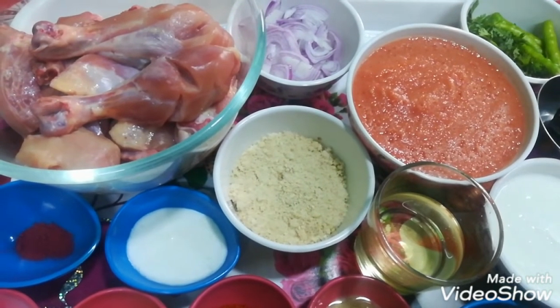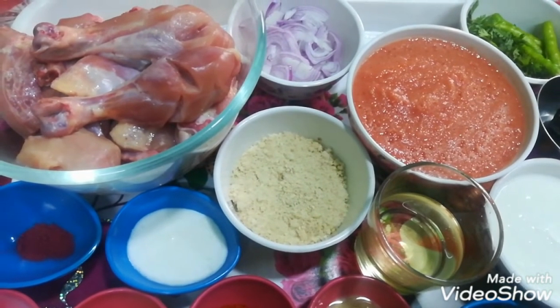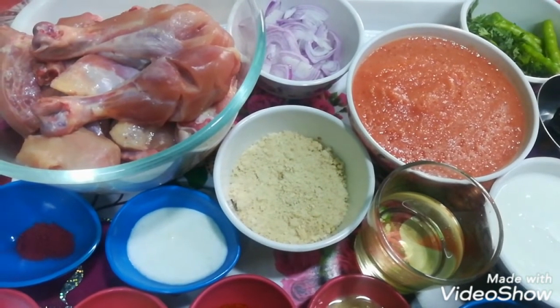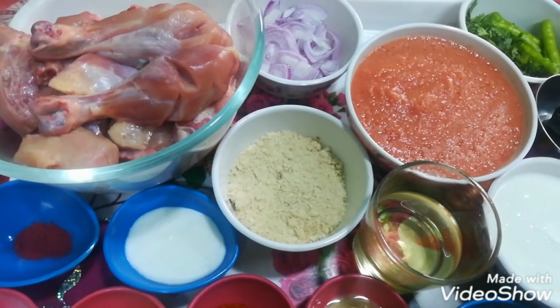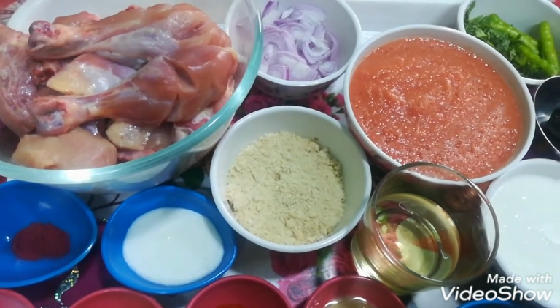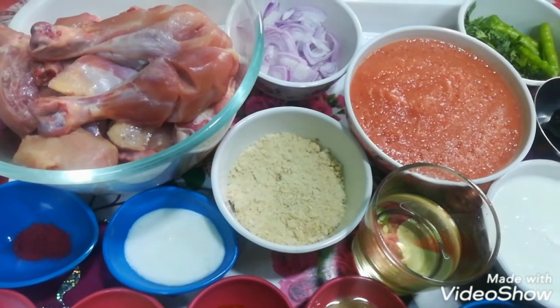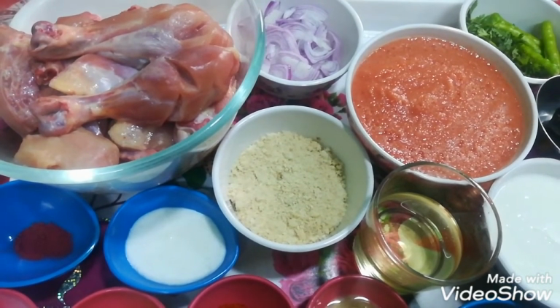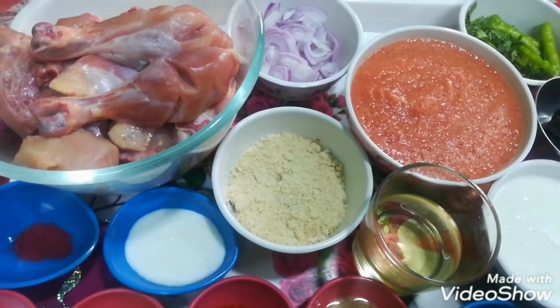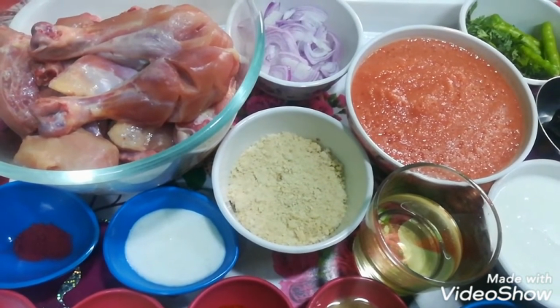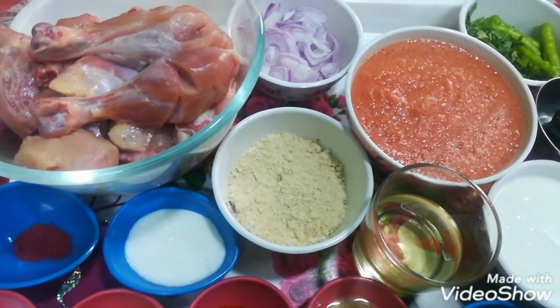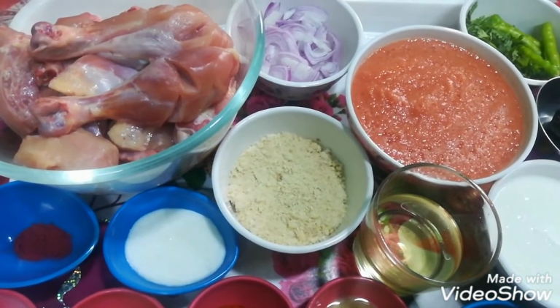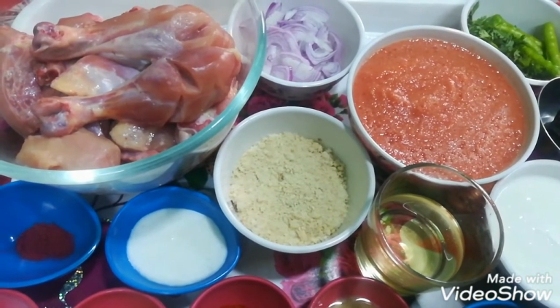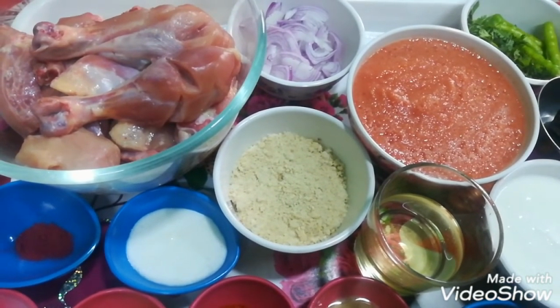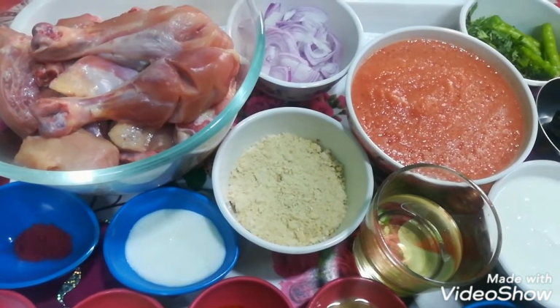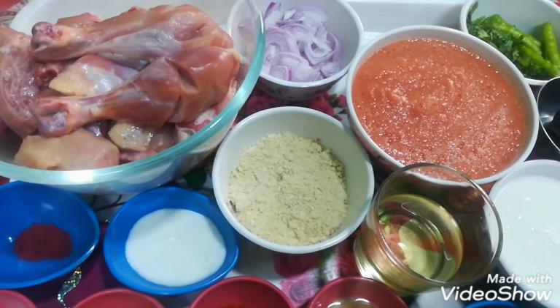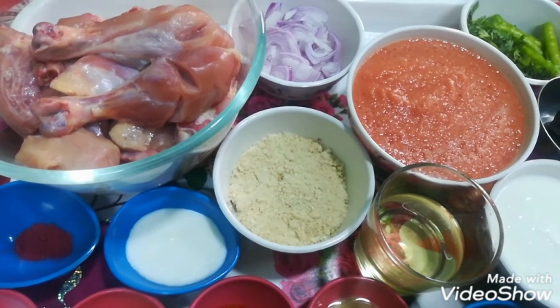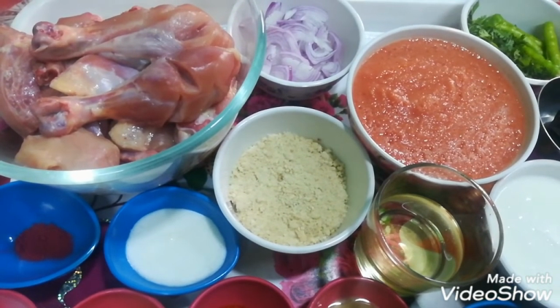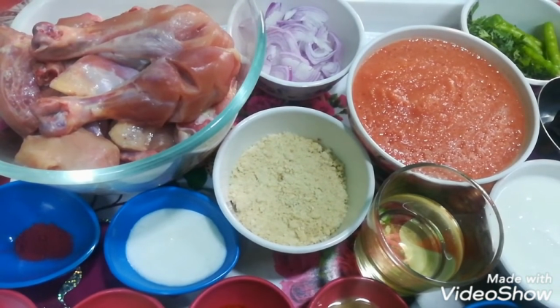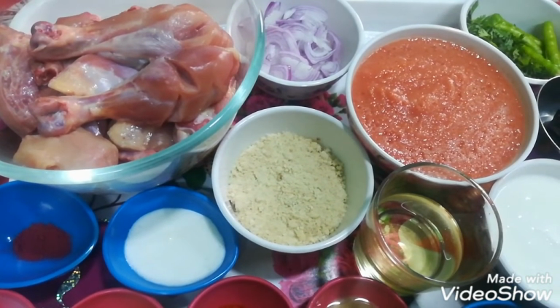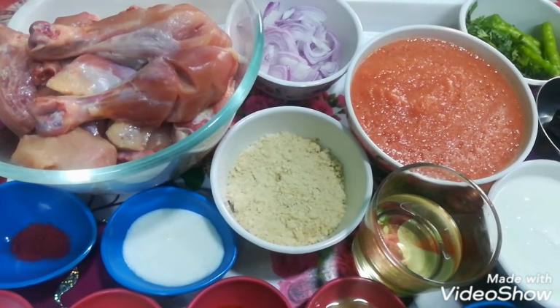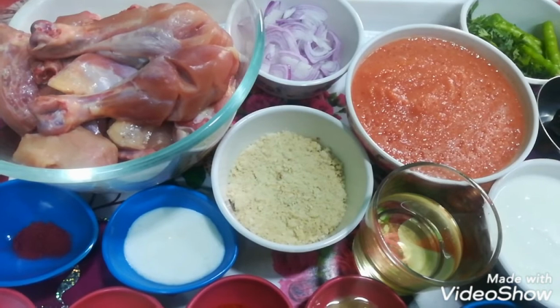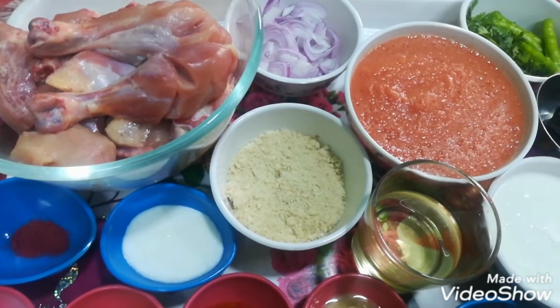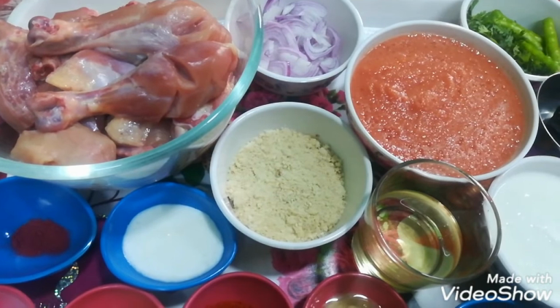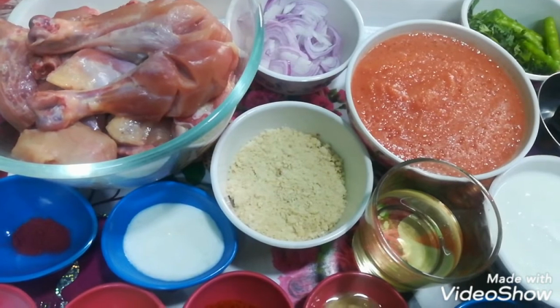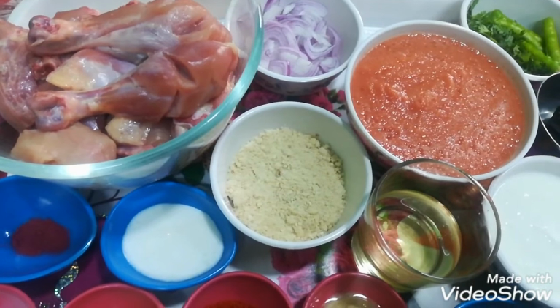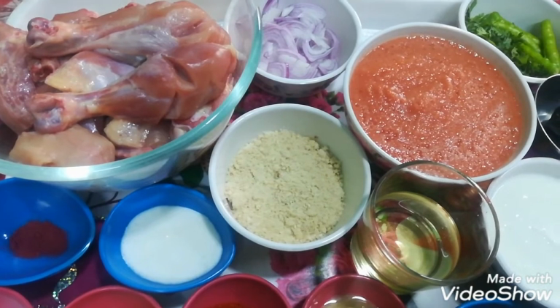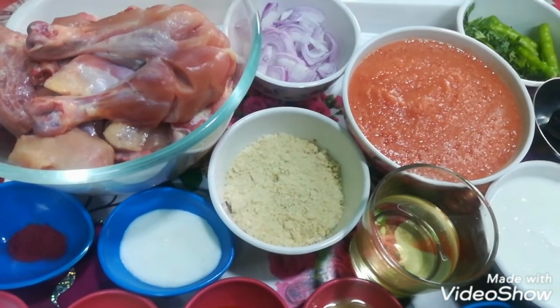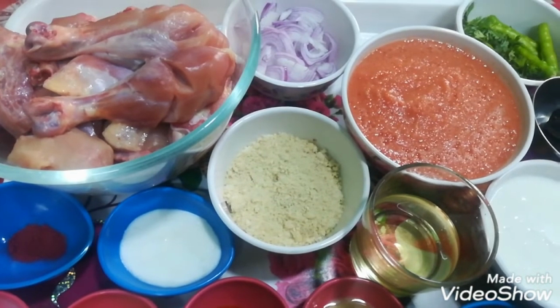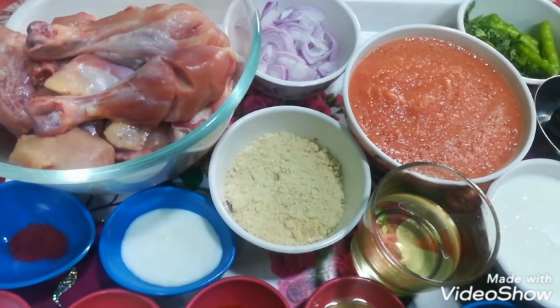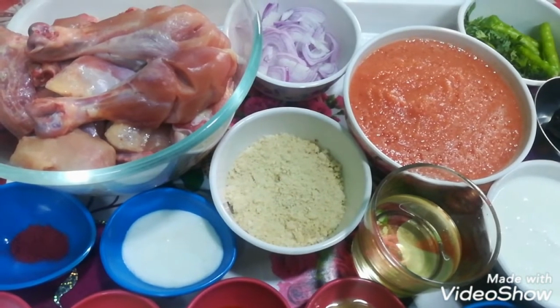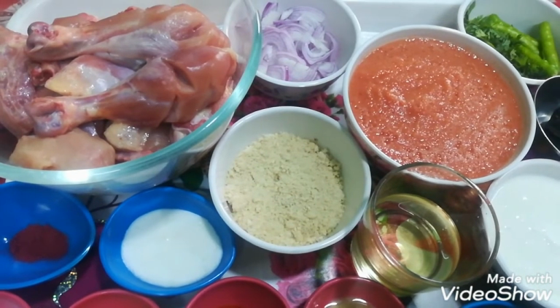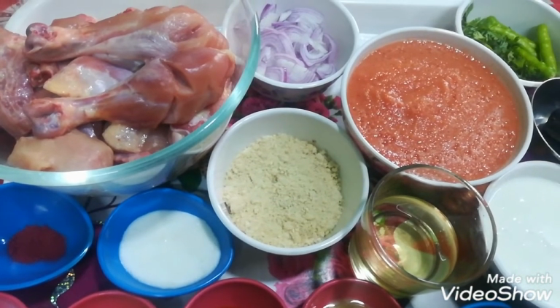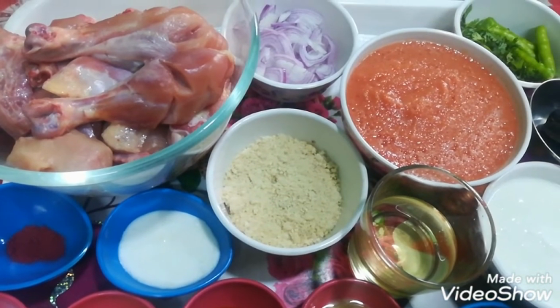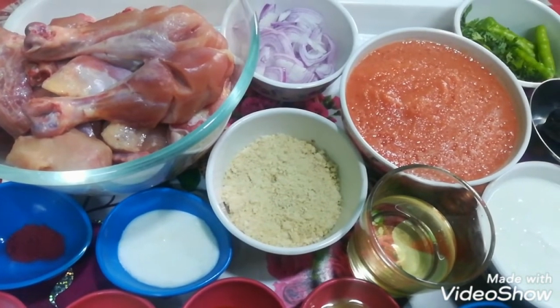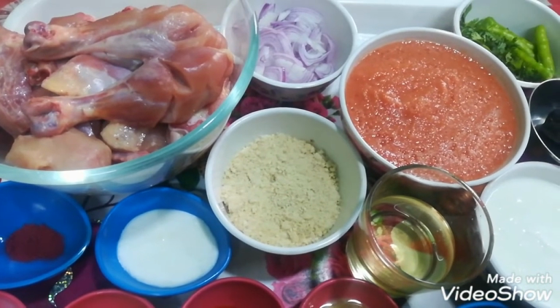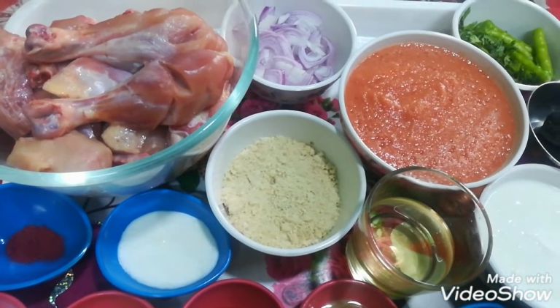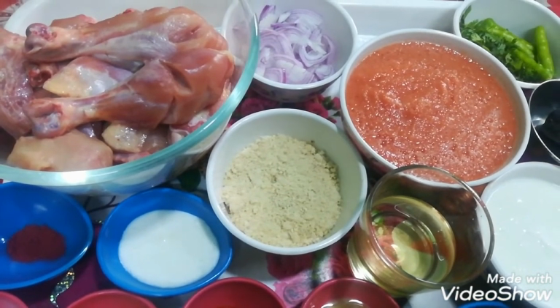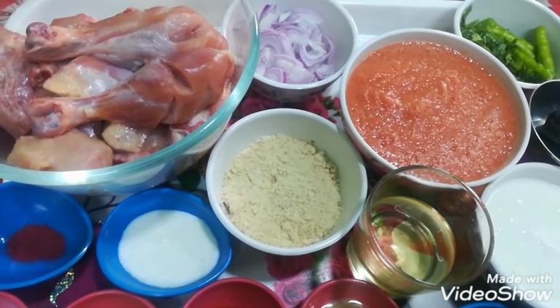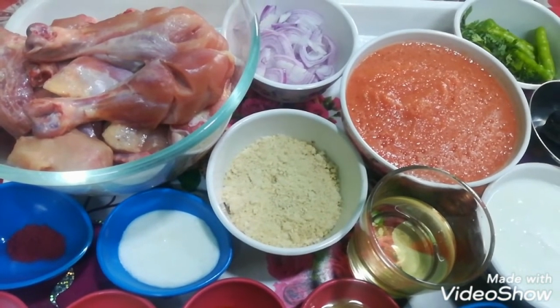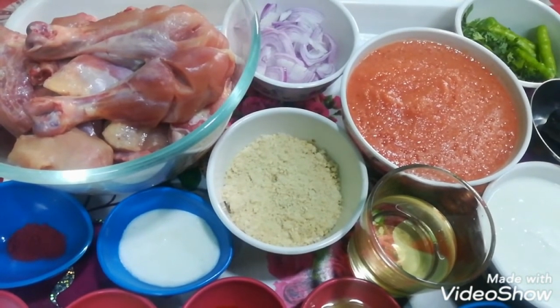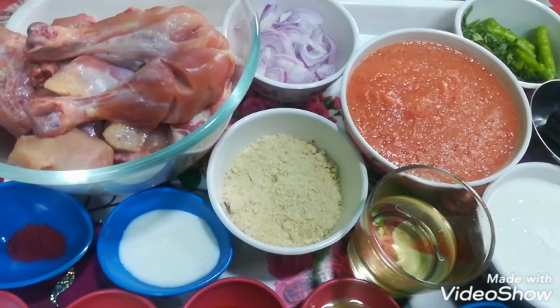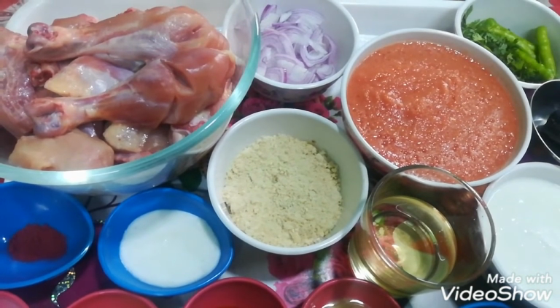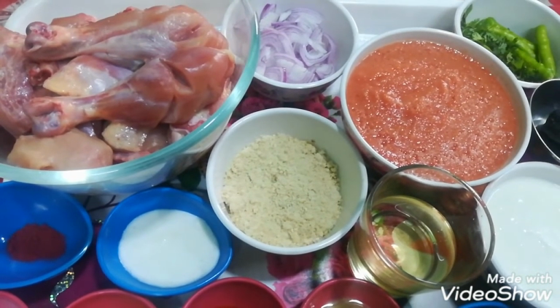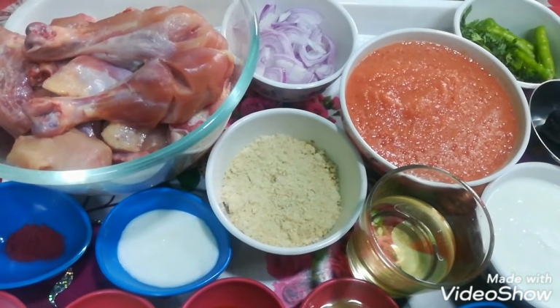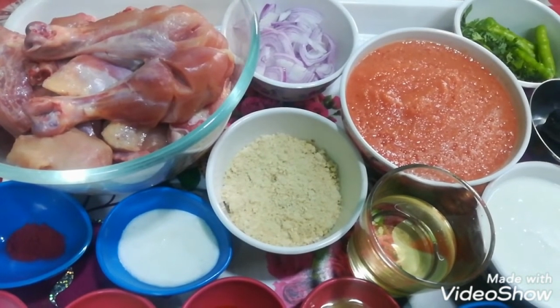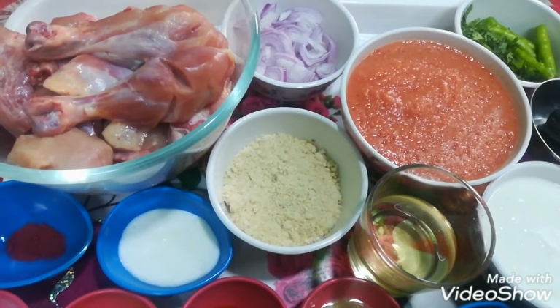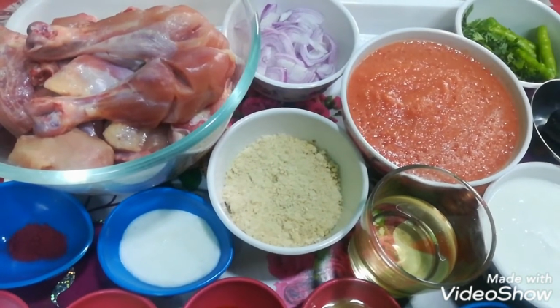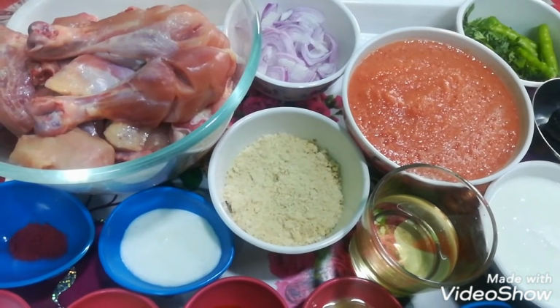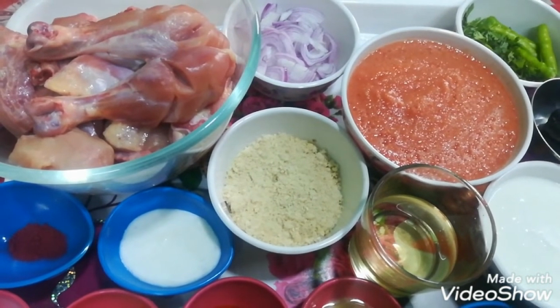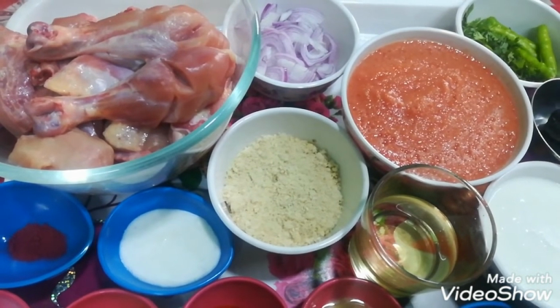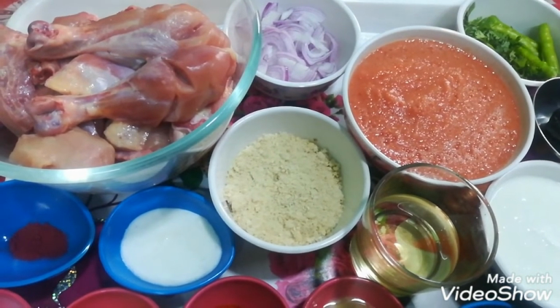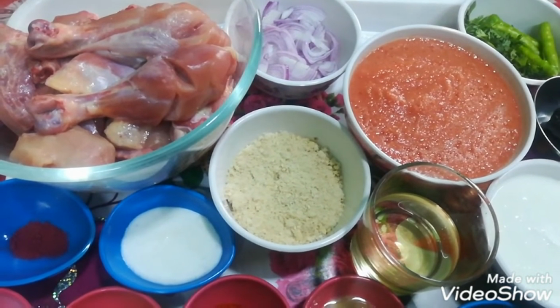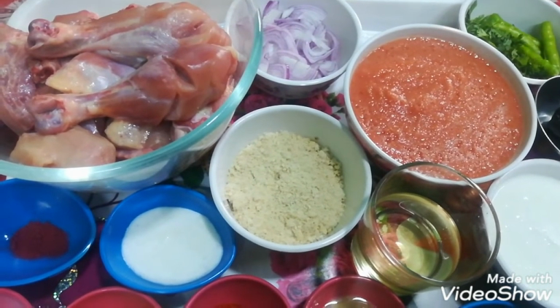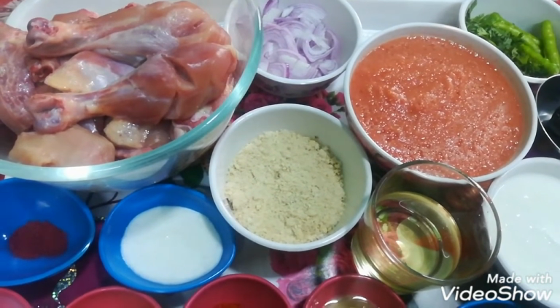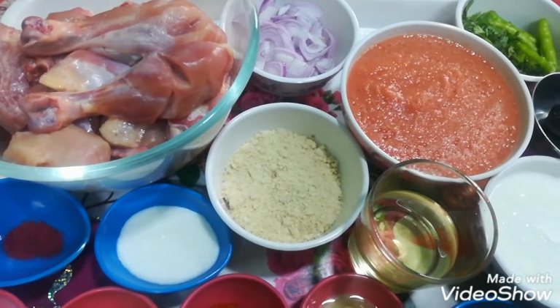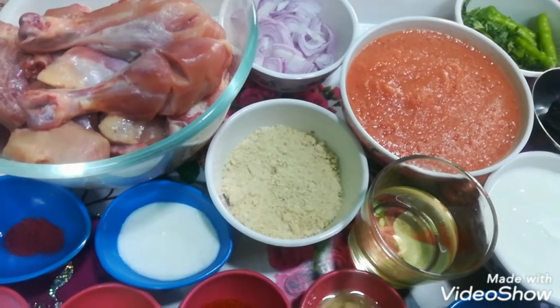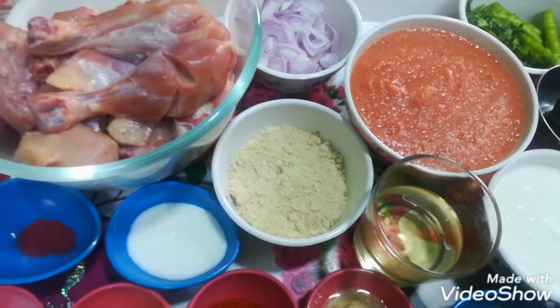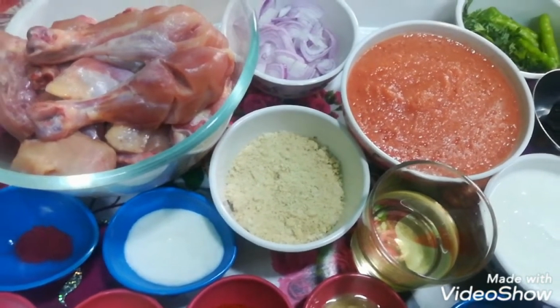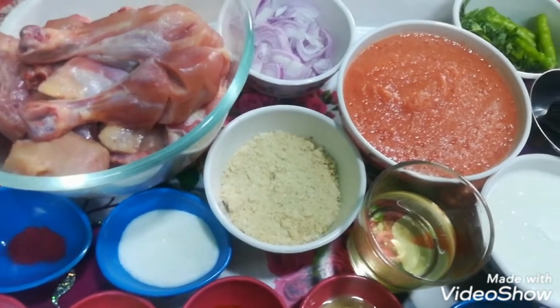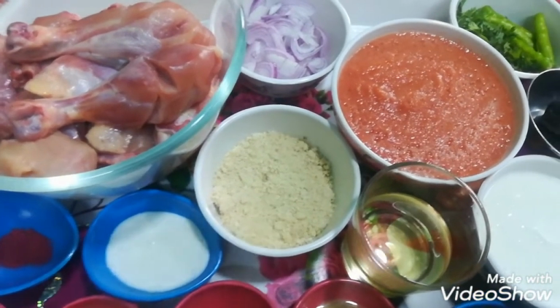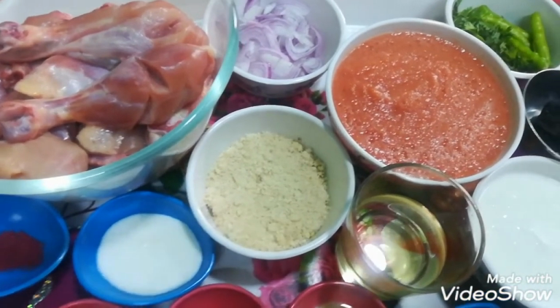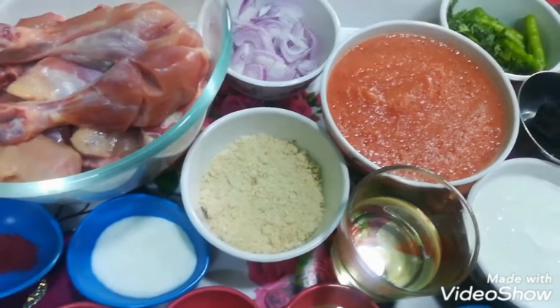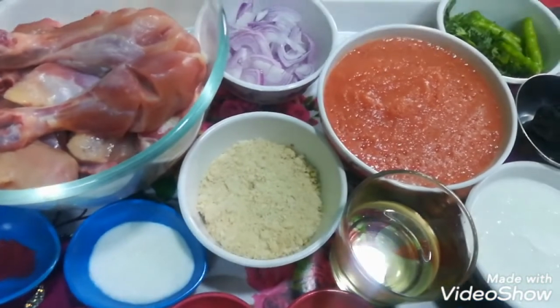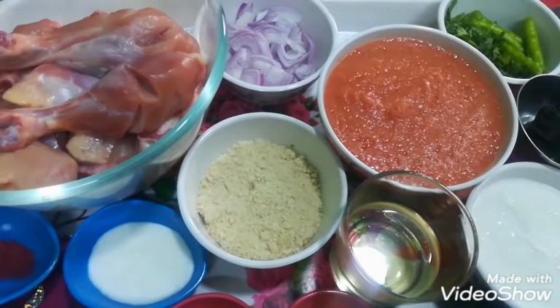I have made 10 kaju and made it into powder. I have made 3 medium size tomatoes and made paste.